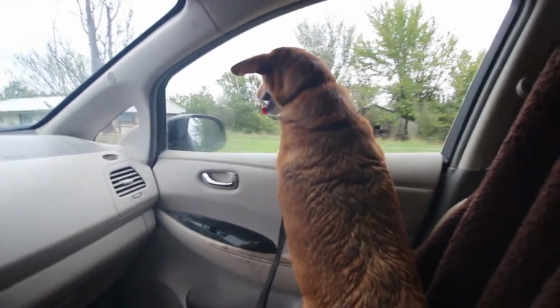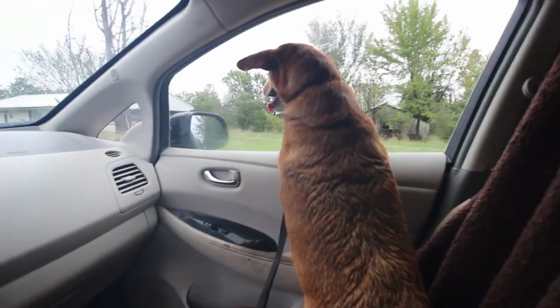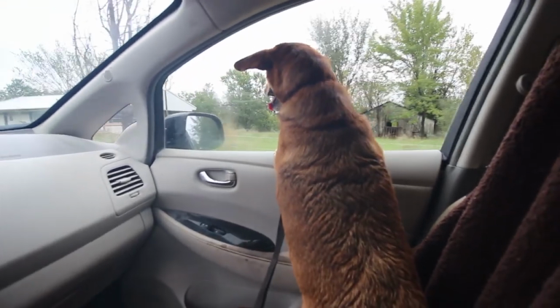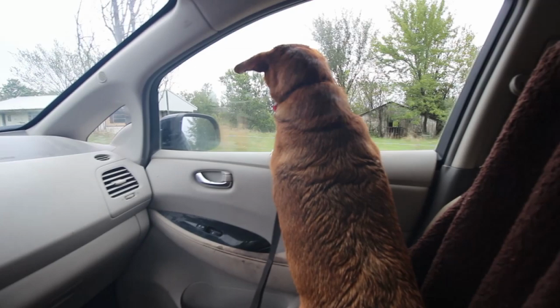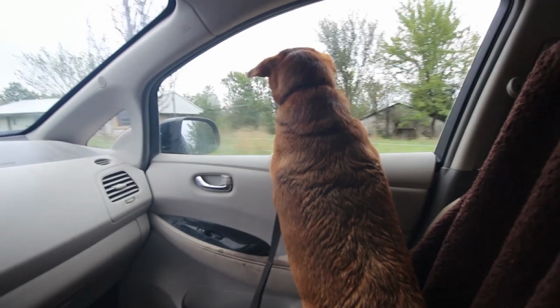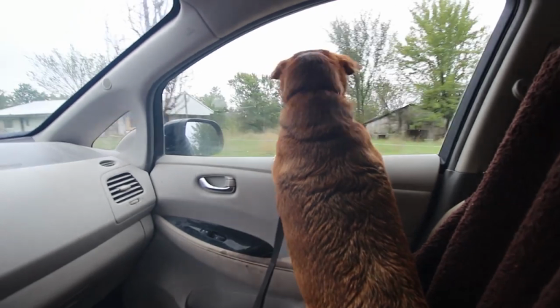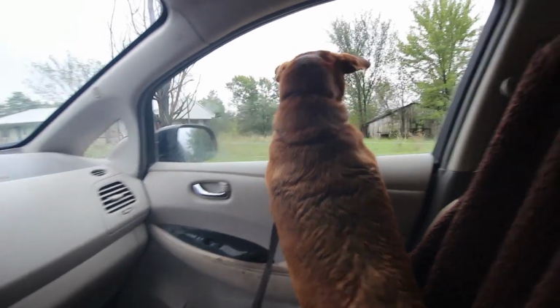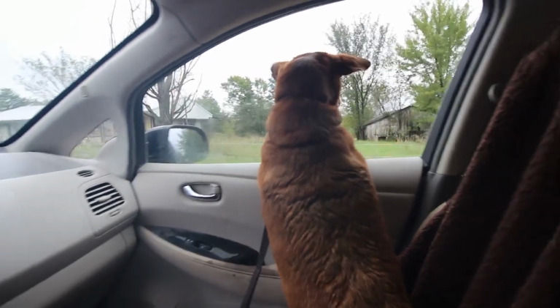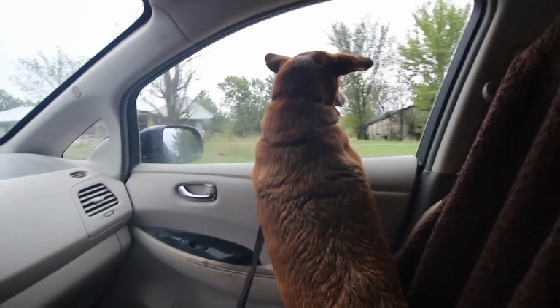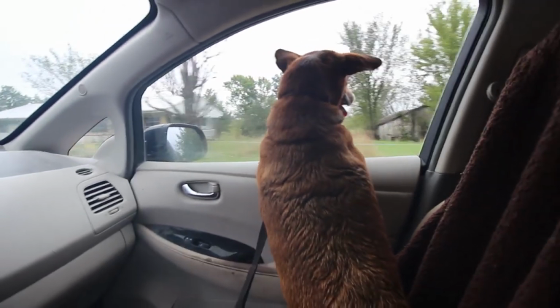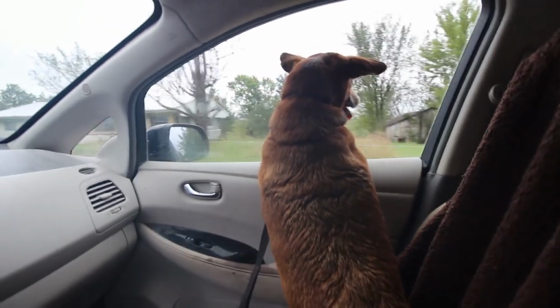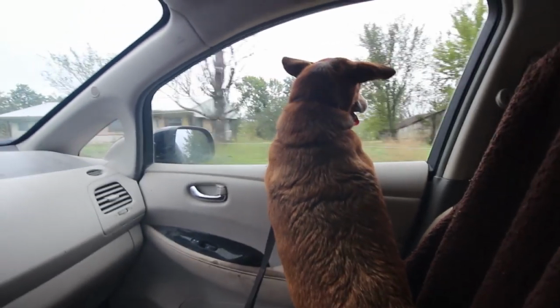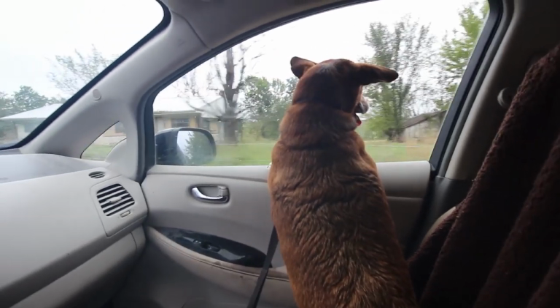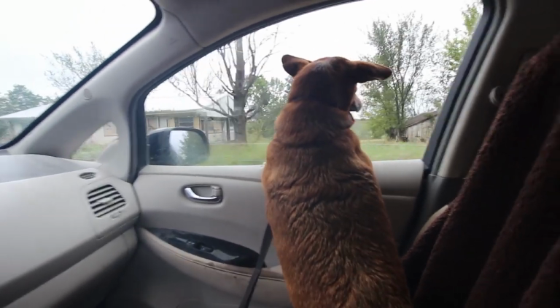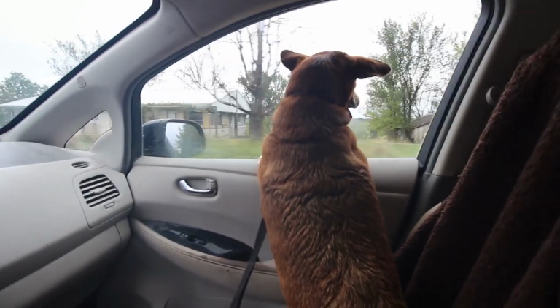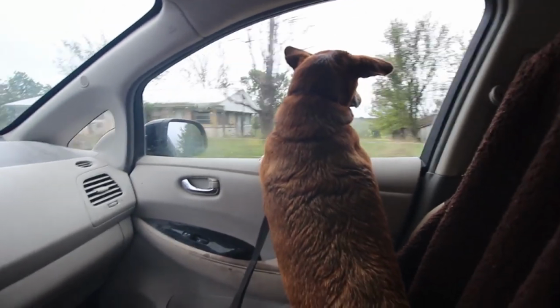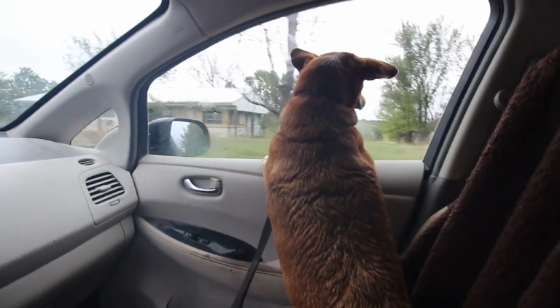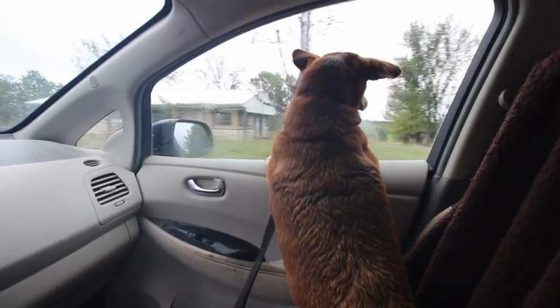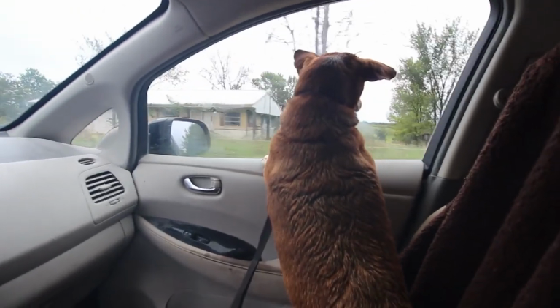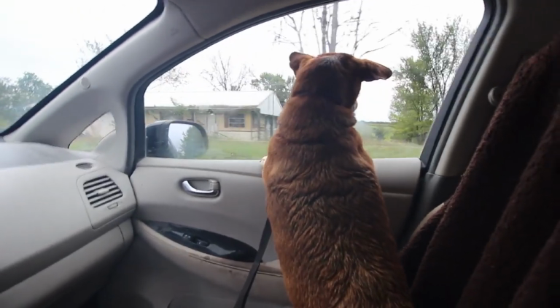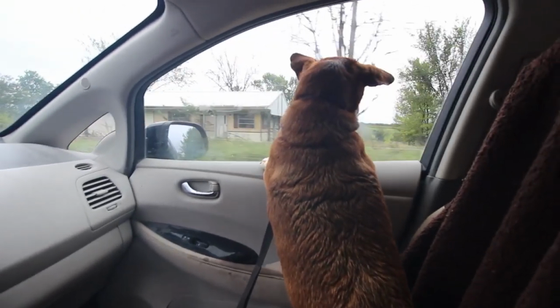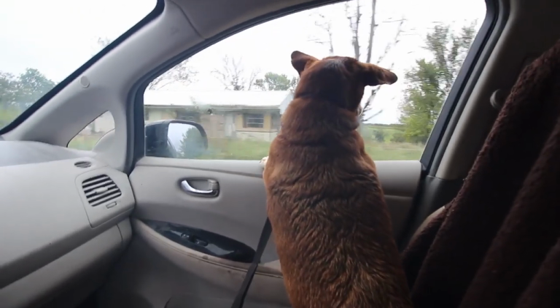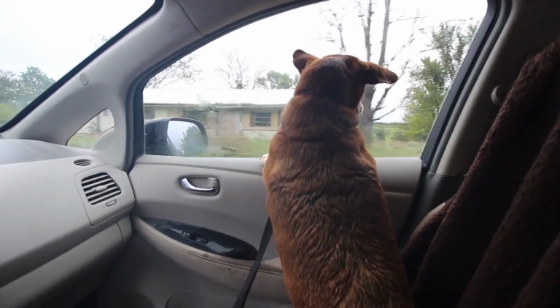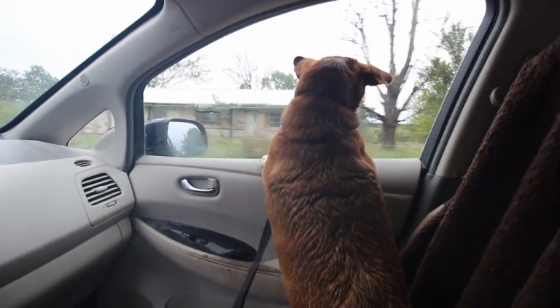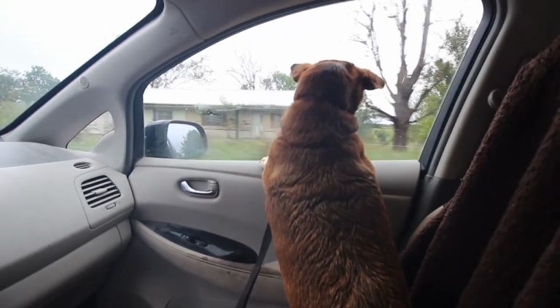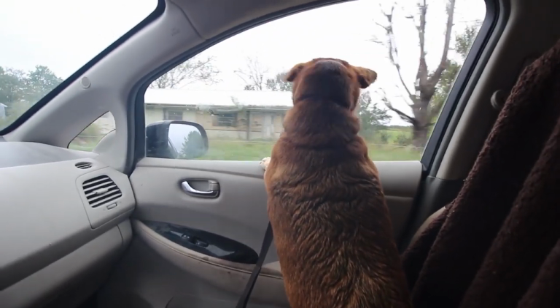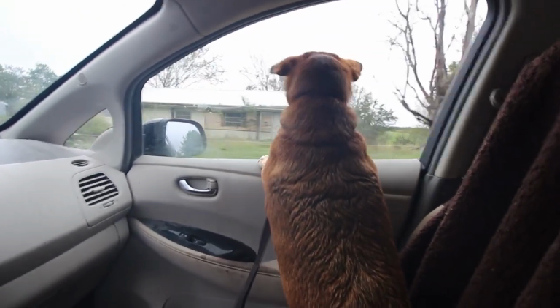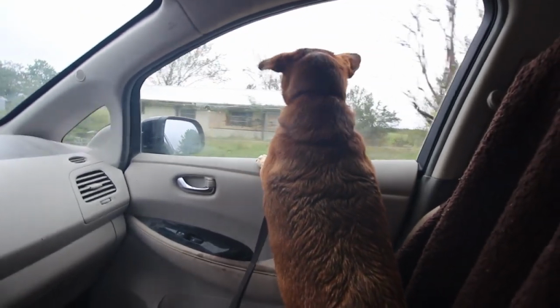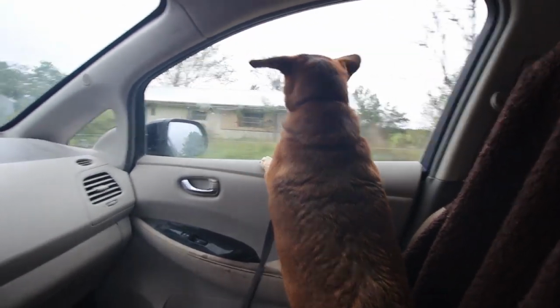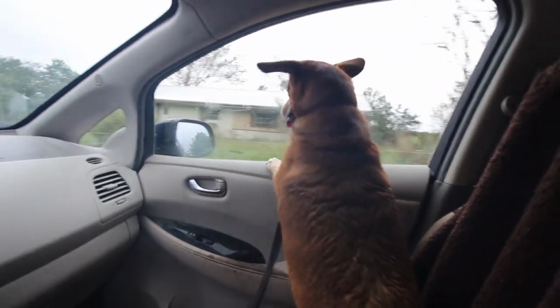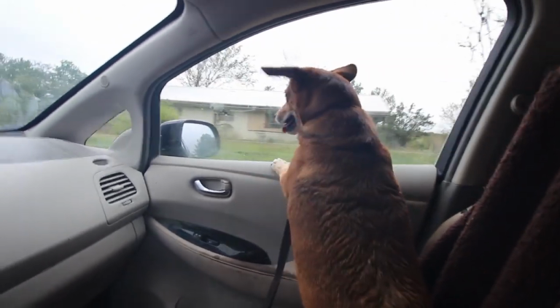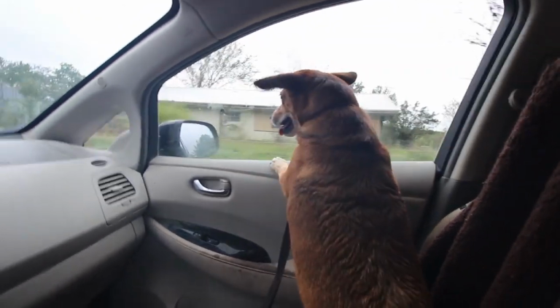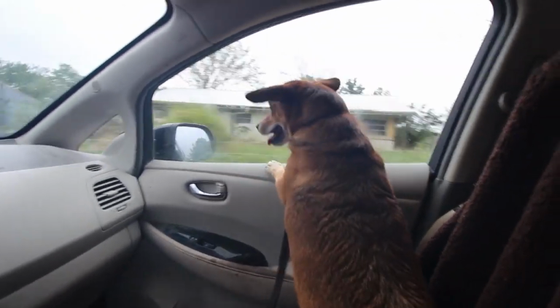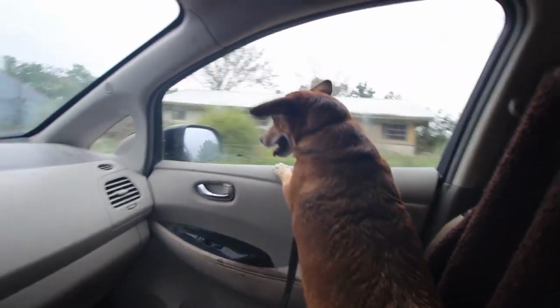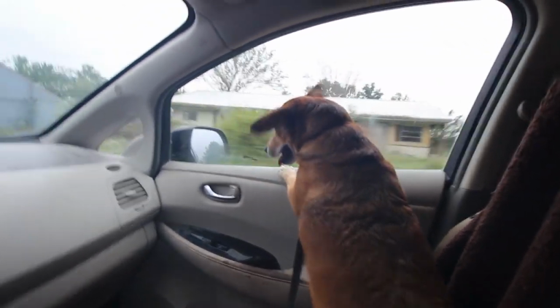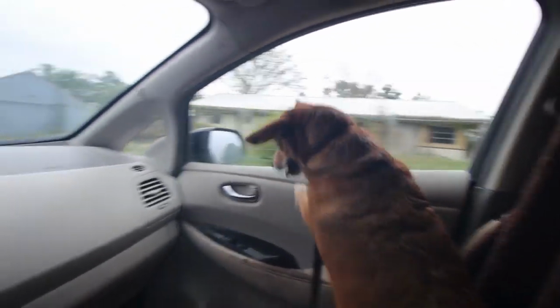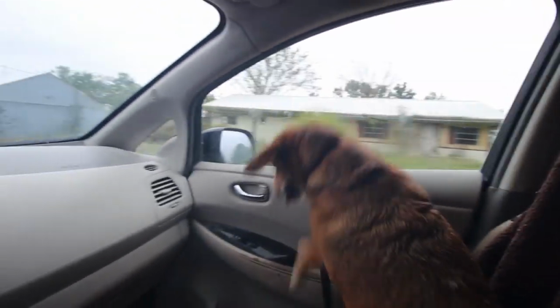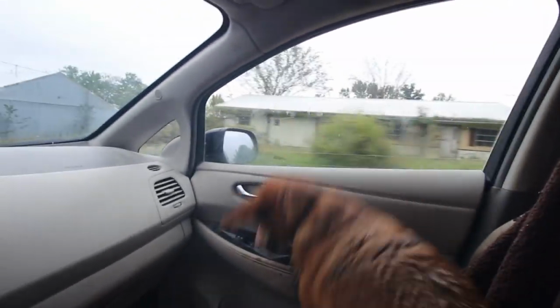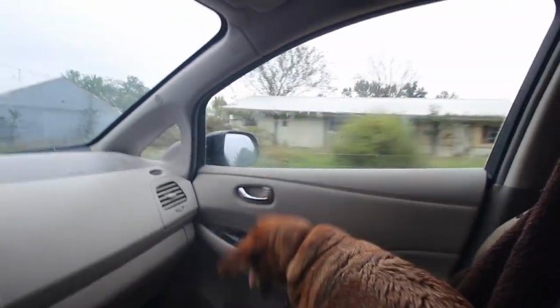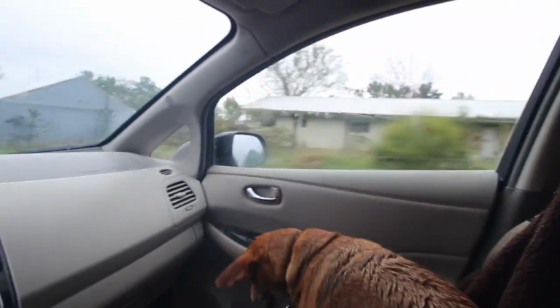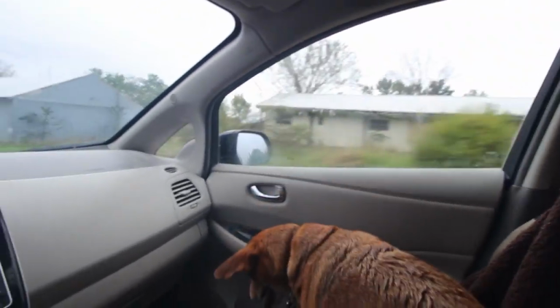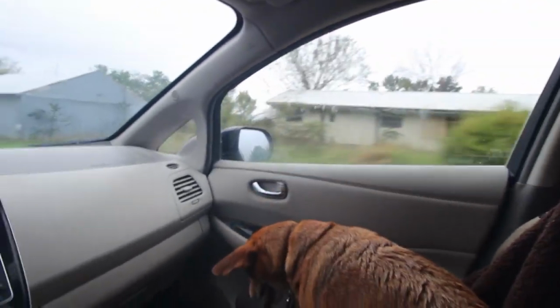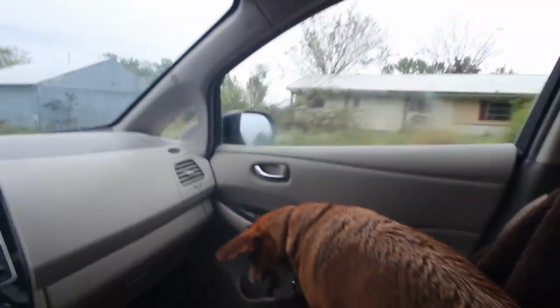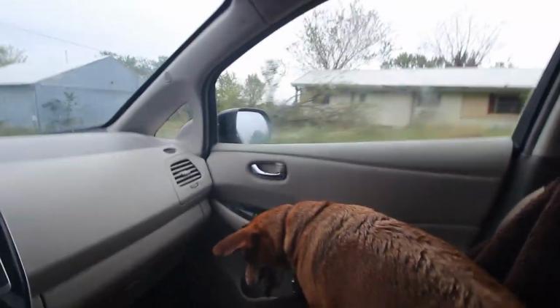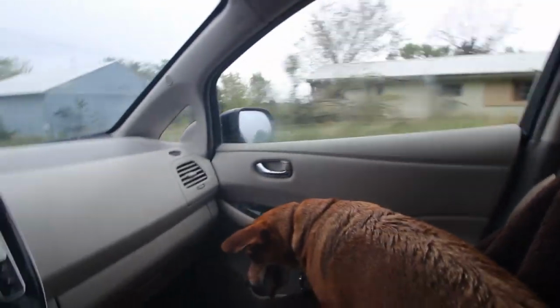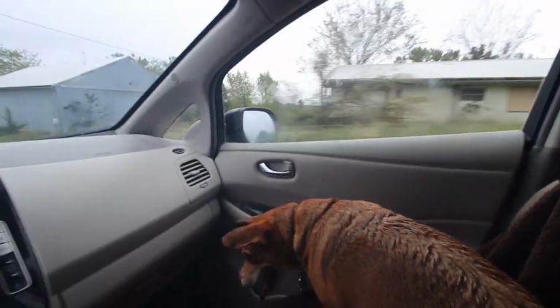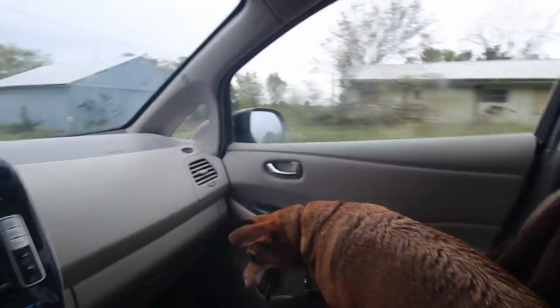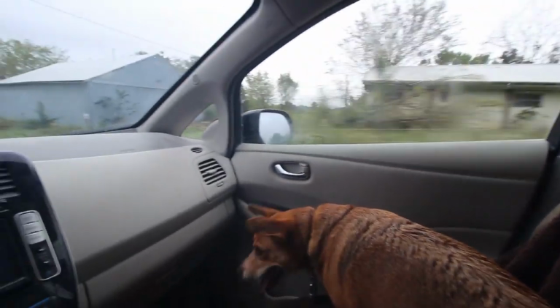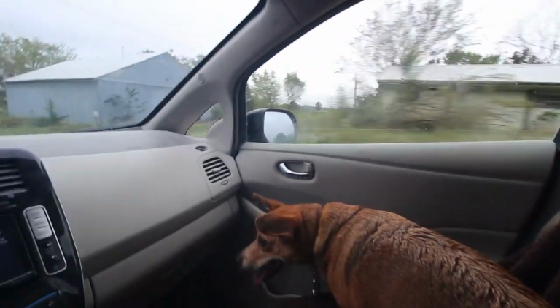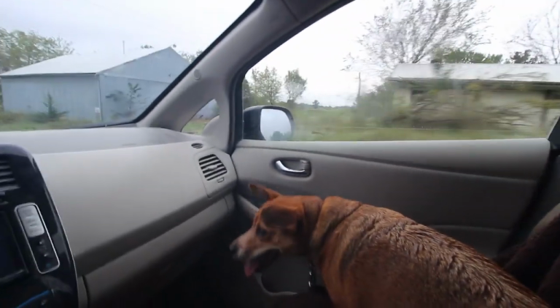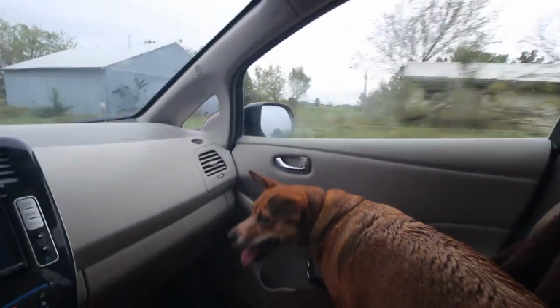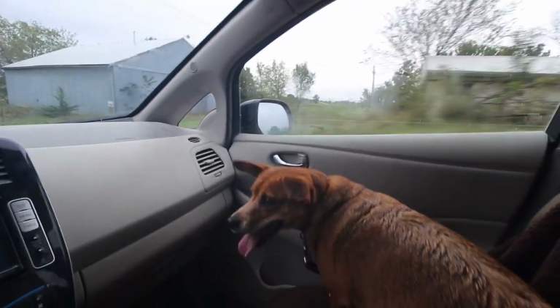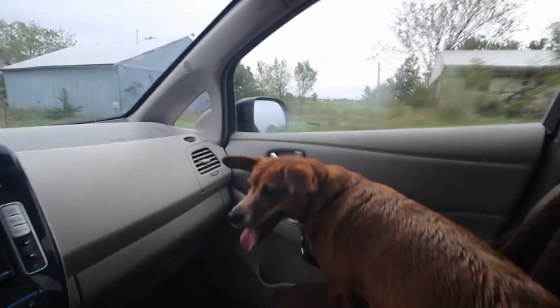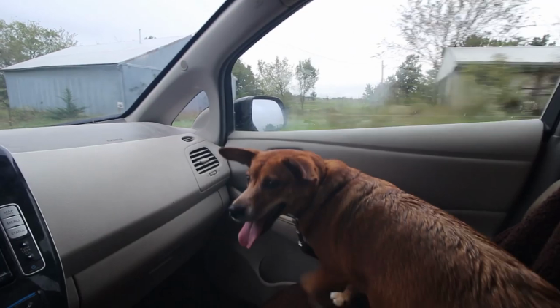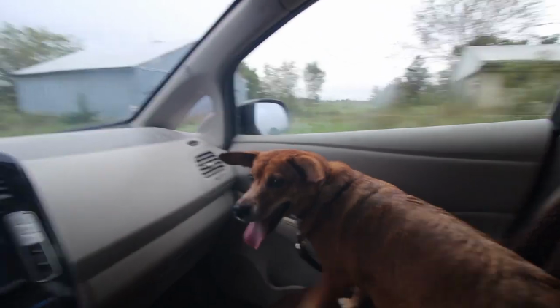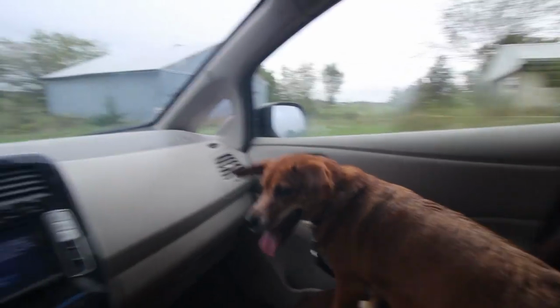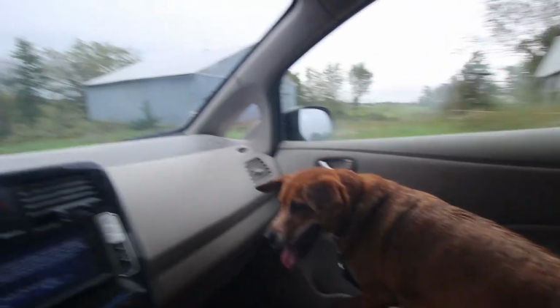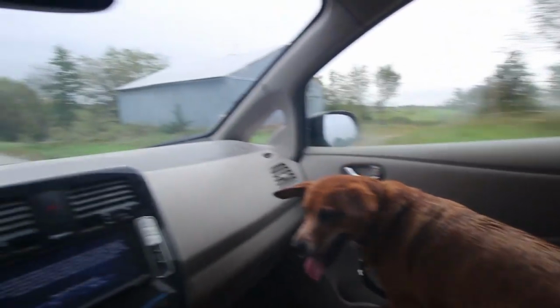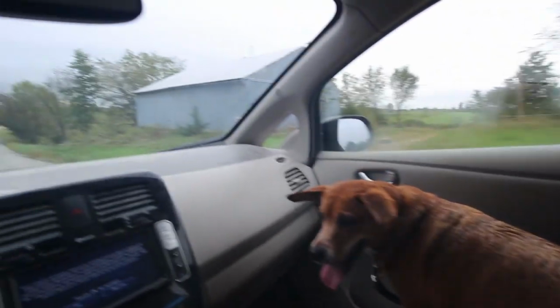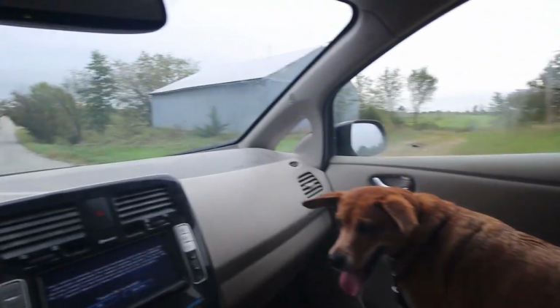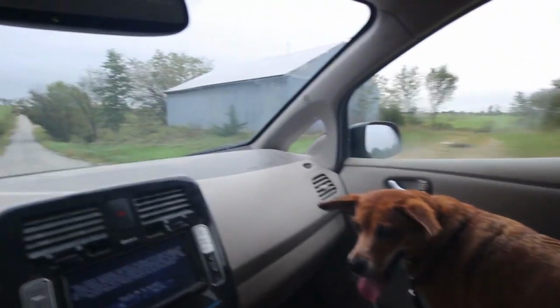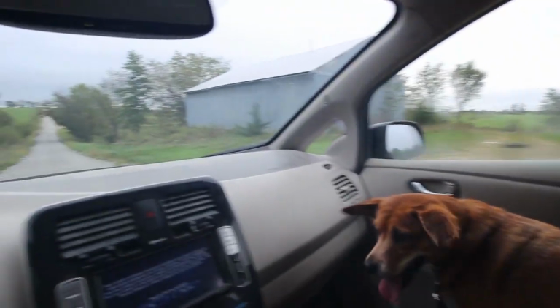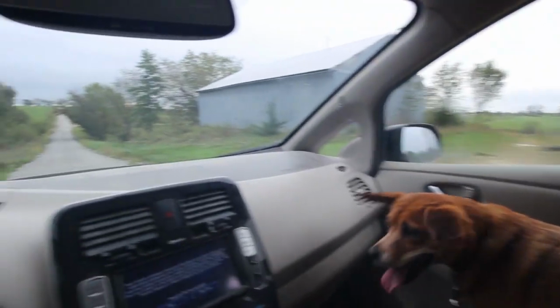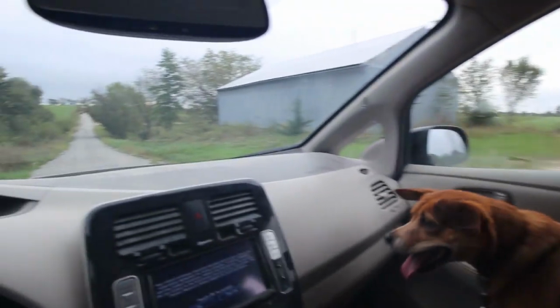Angel does not like riding in cars, even if it's for two minutes, which is how long this trip is going to be.